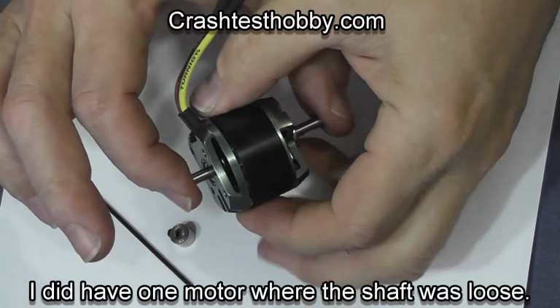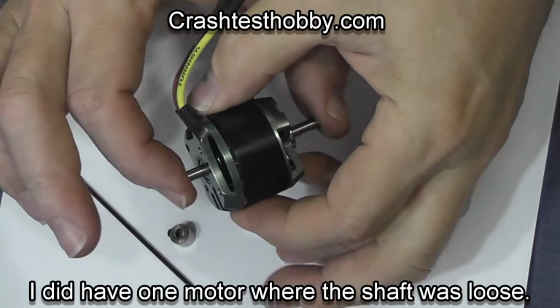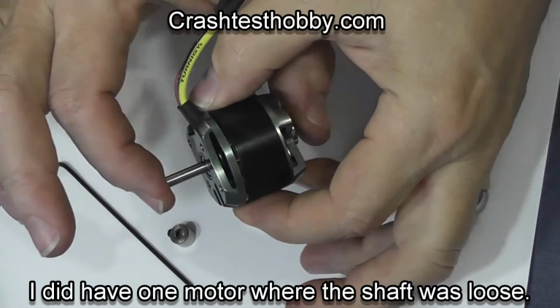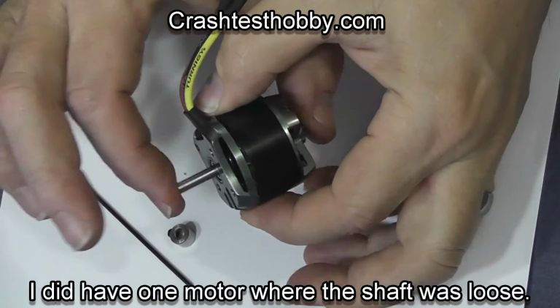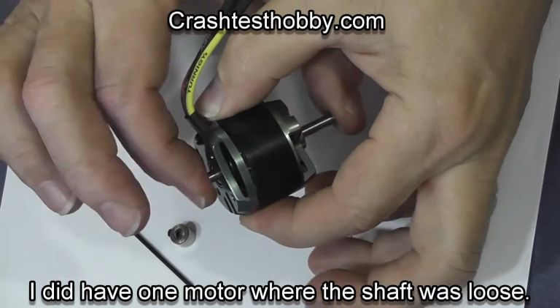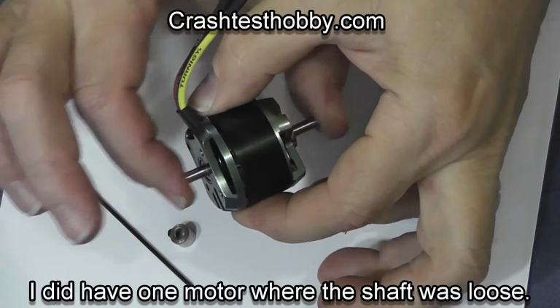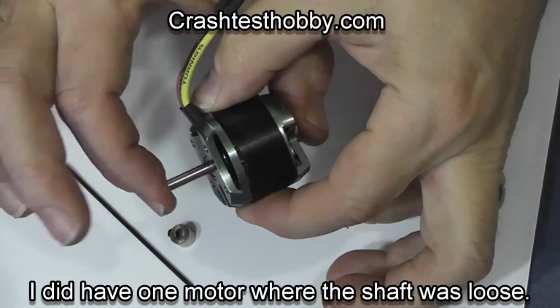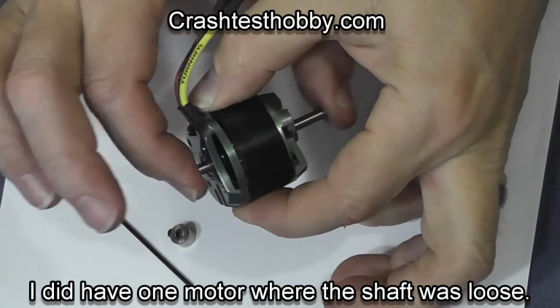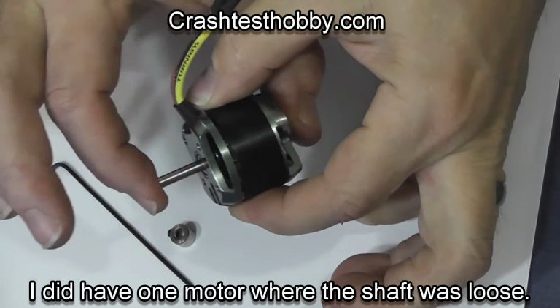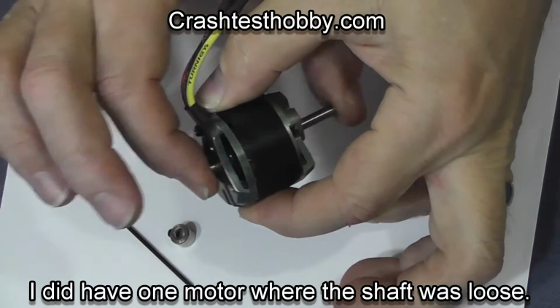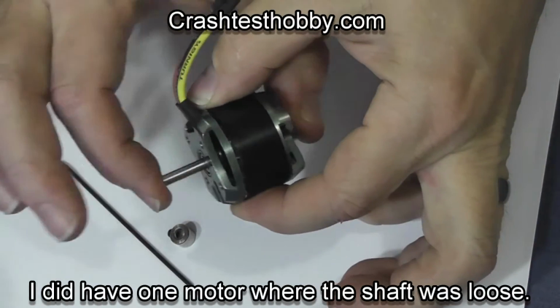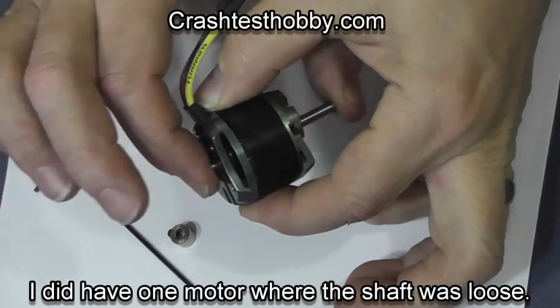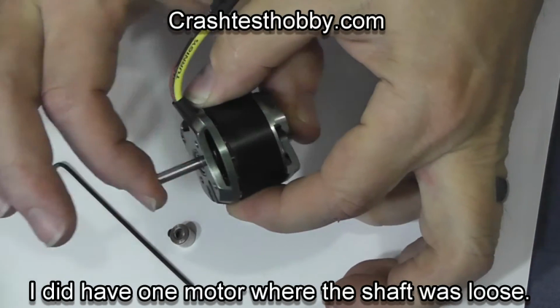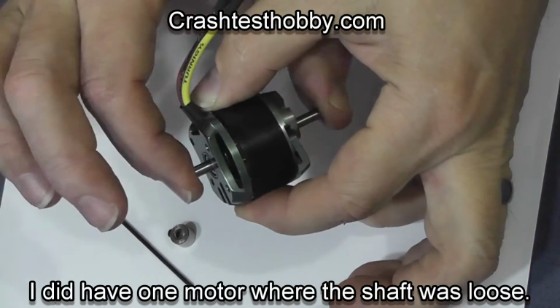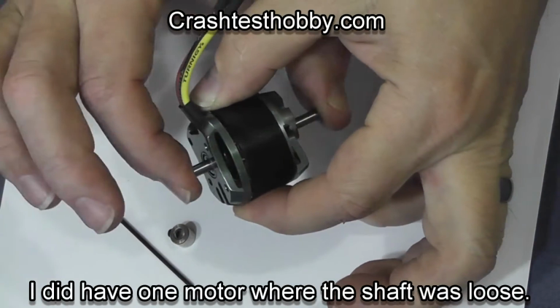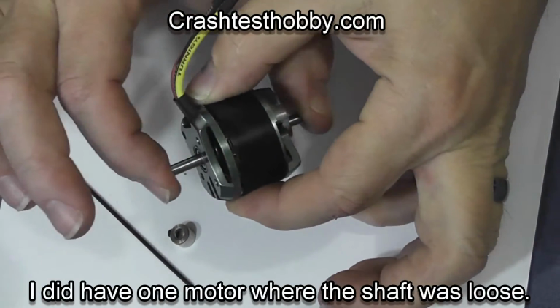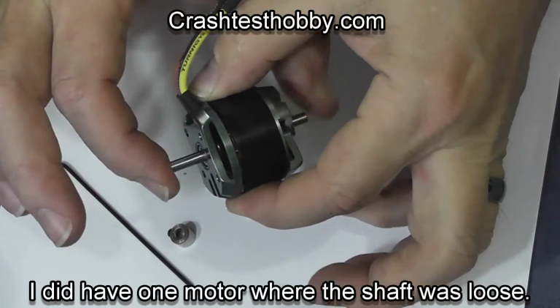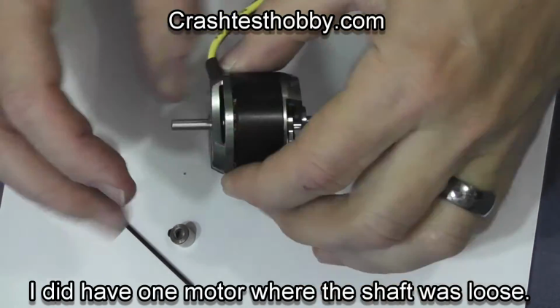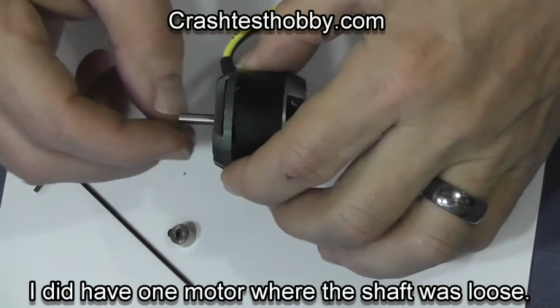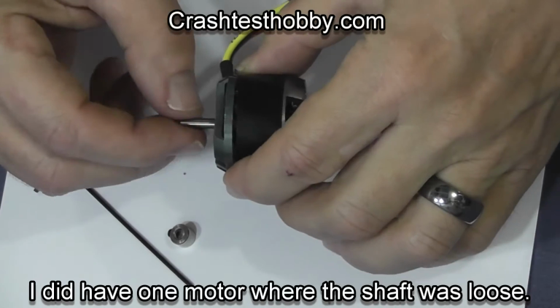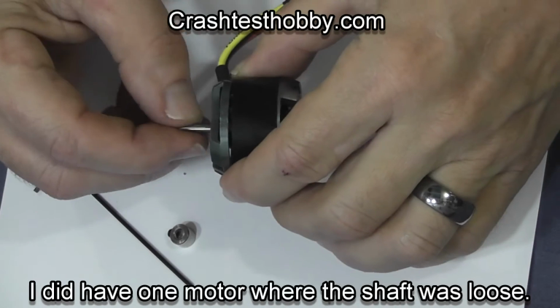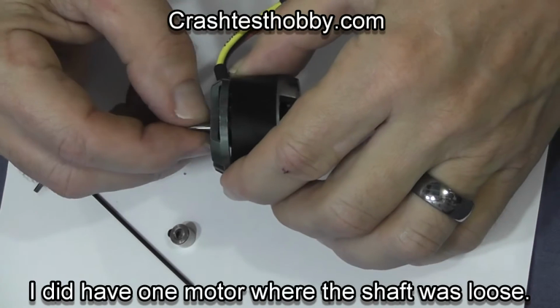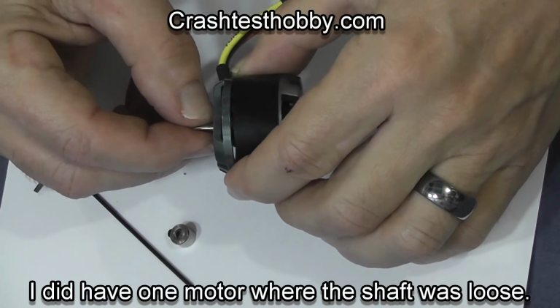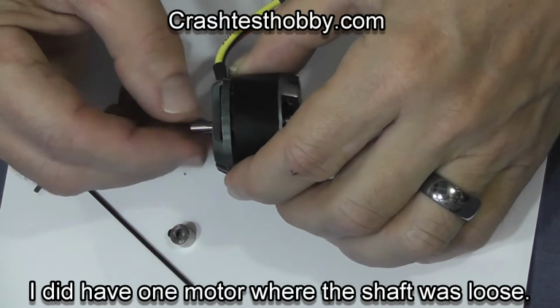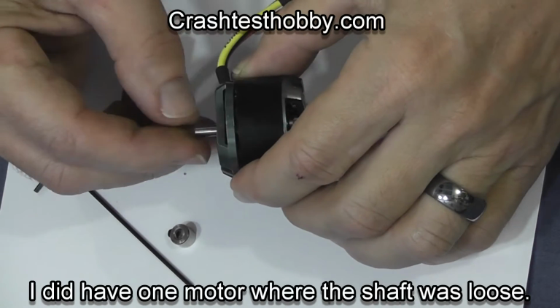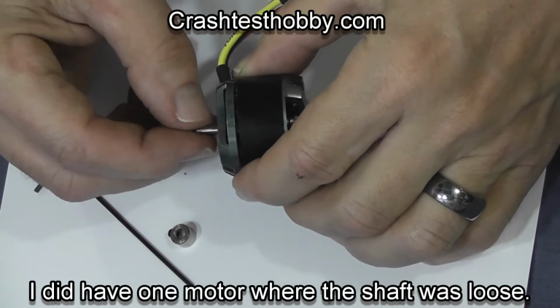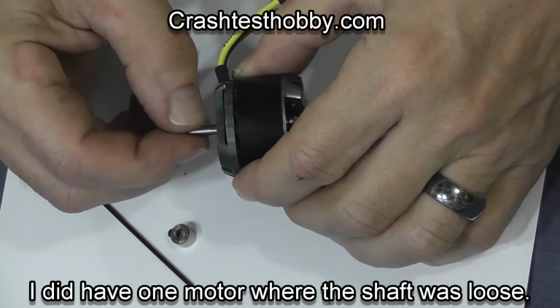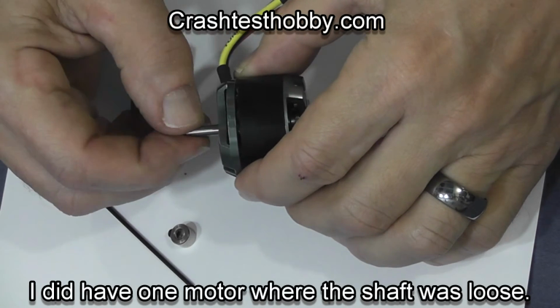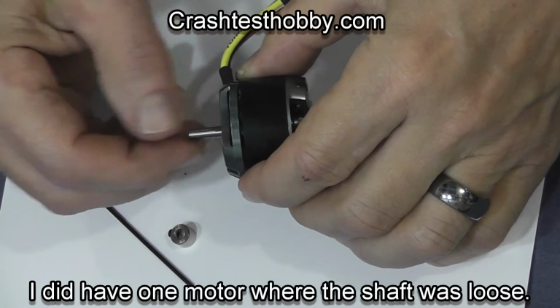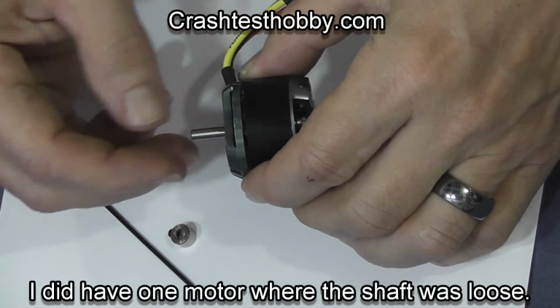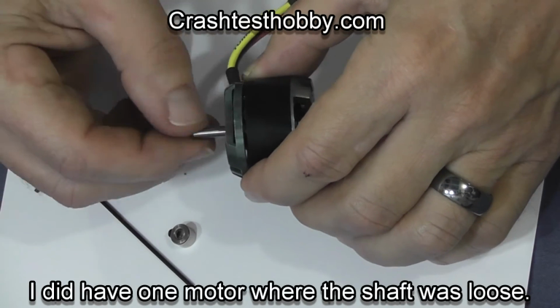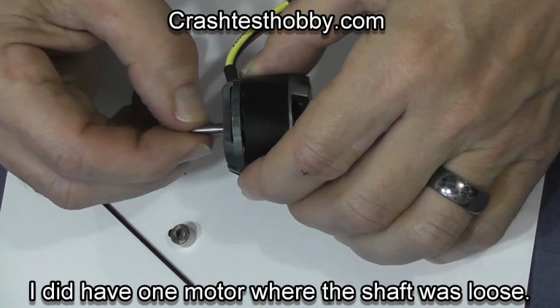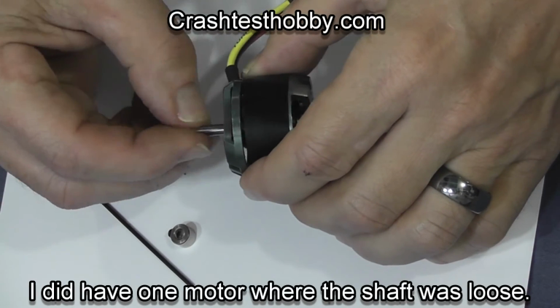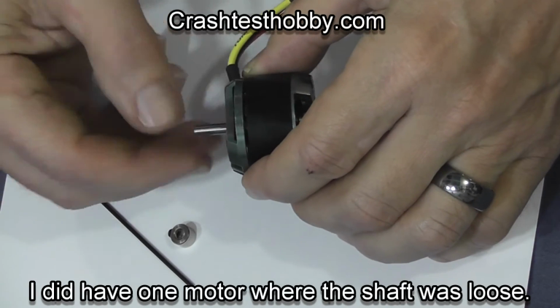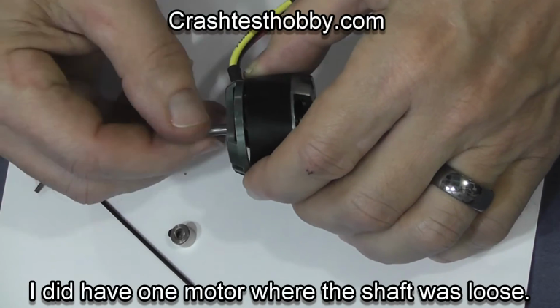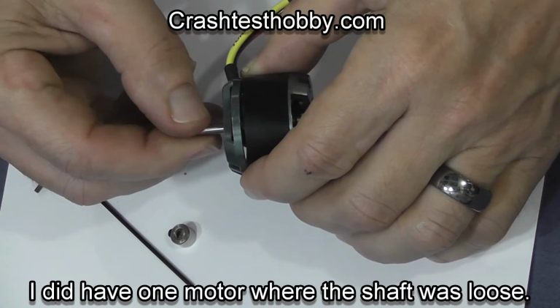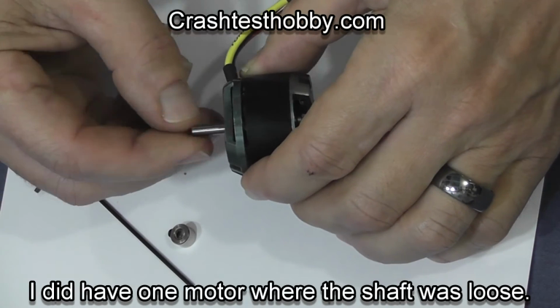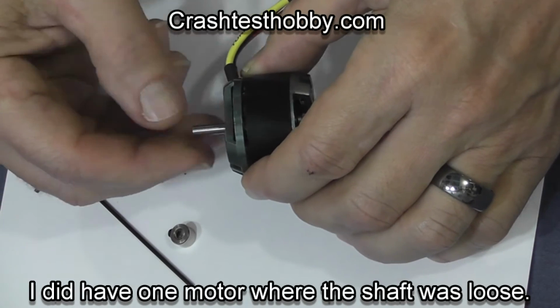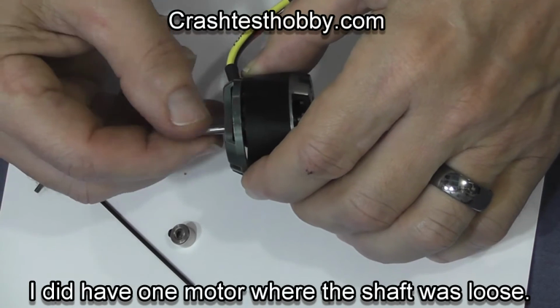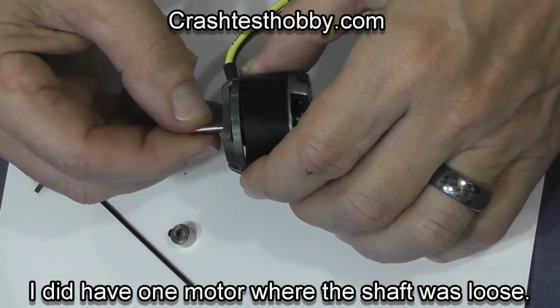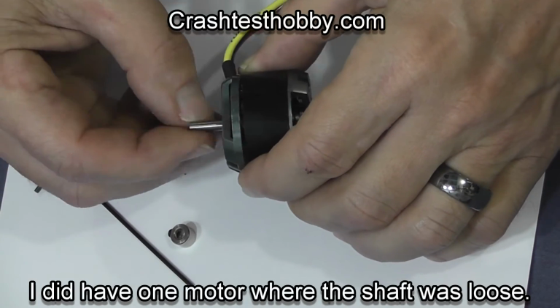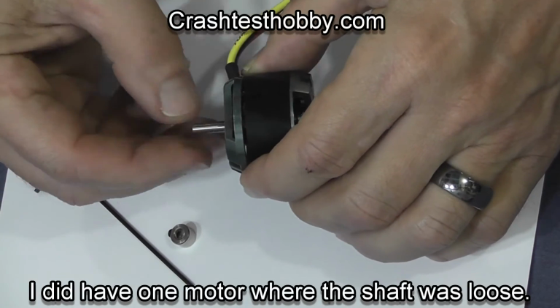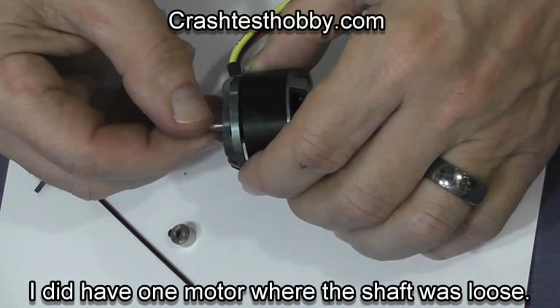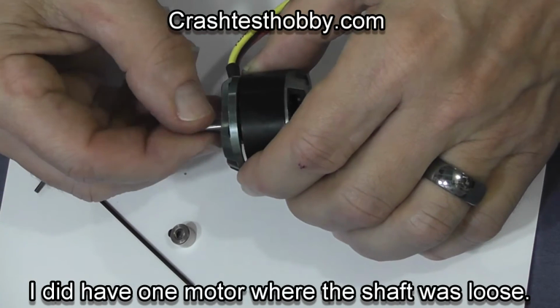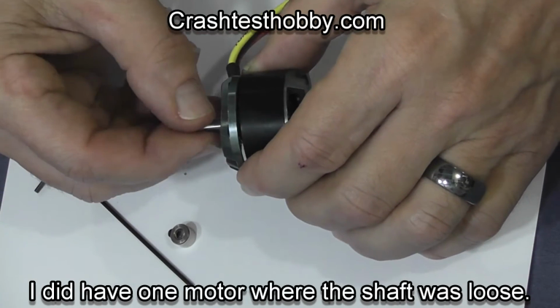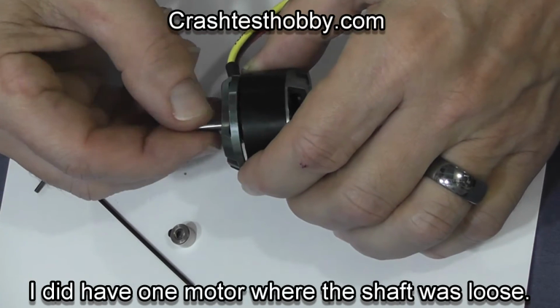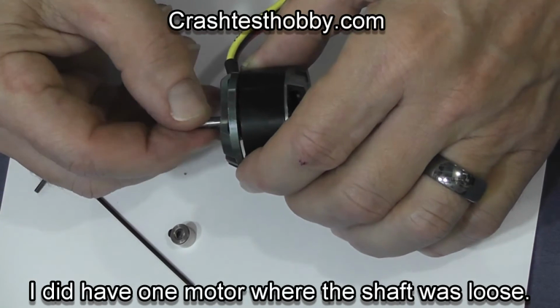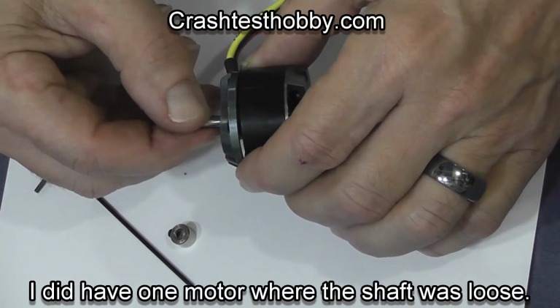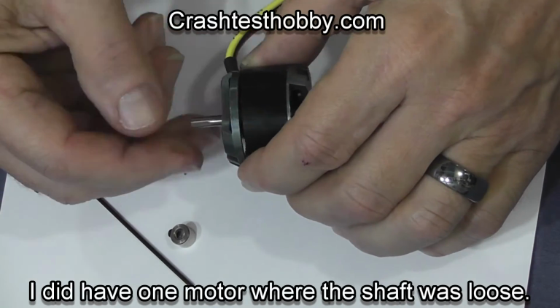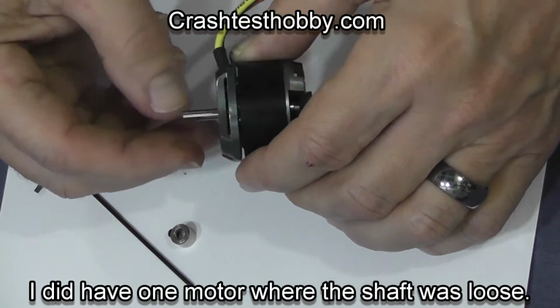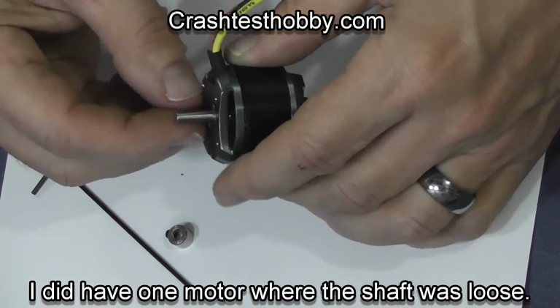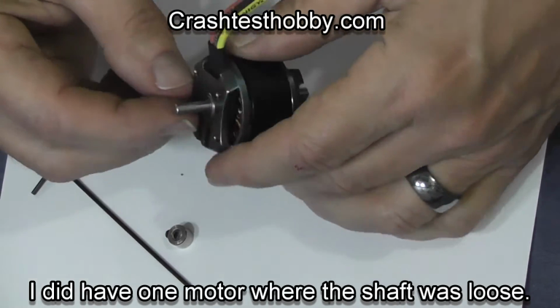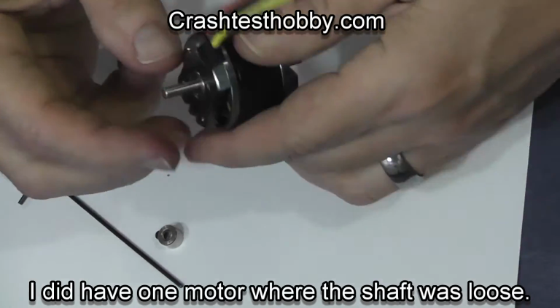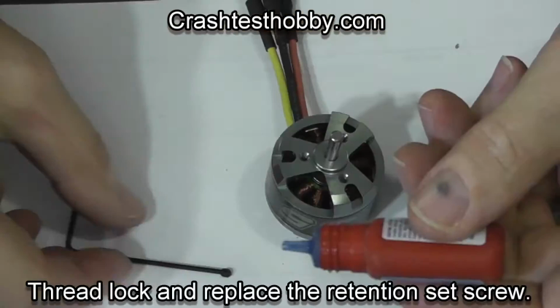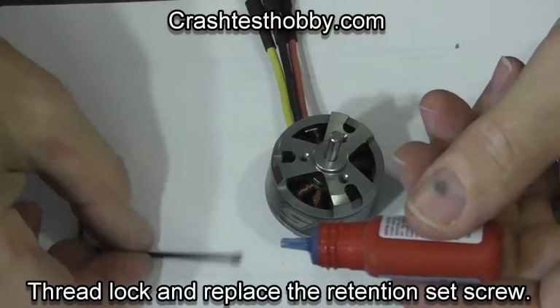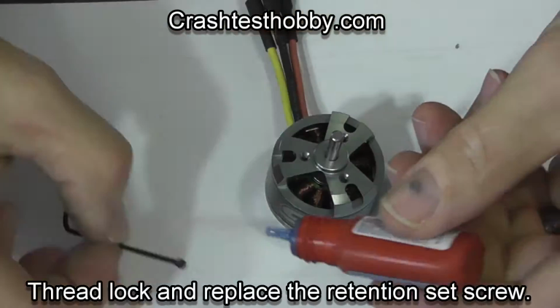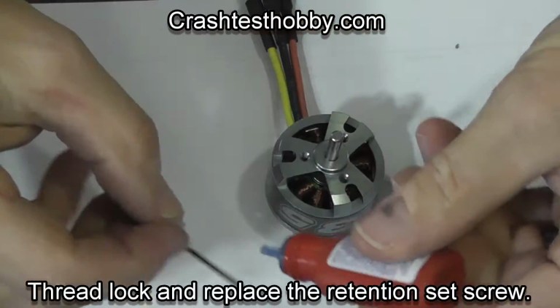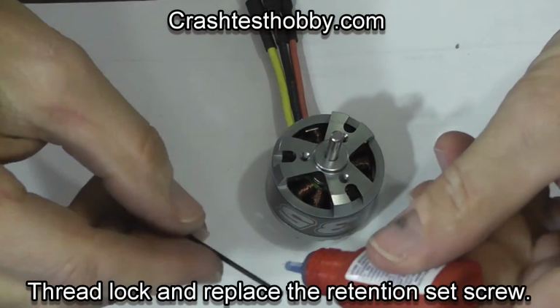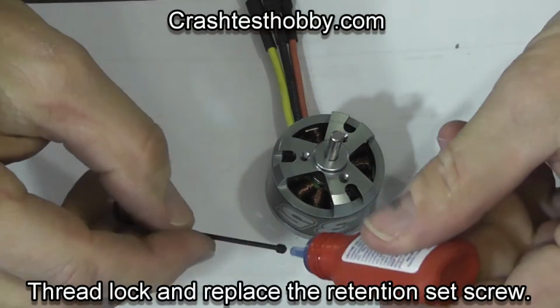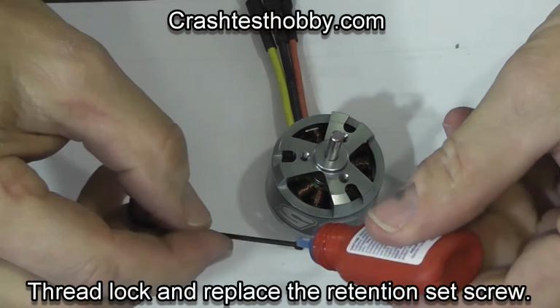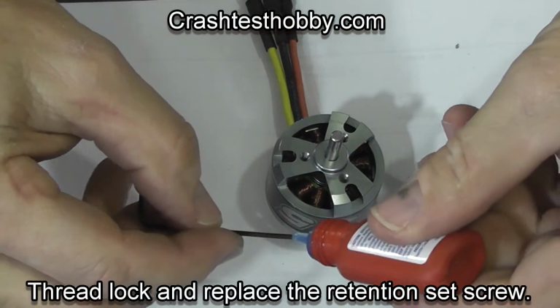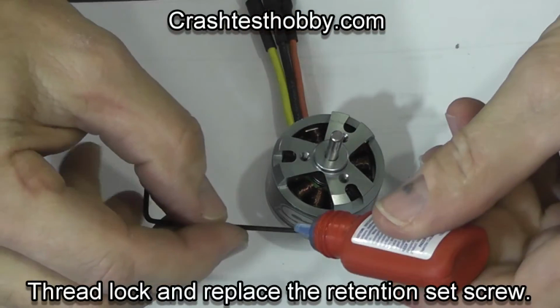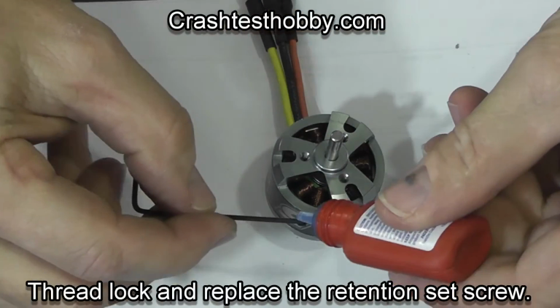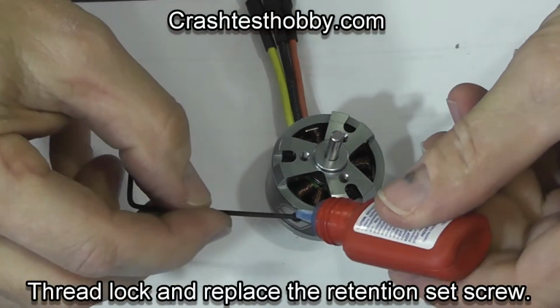One of the other motors I was working with had a shaft so loose through the bearings I could just push it back and forth. I'll show you how to deal with that later.